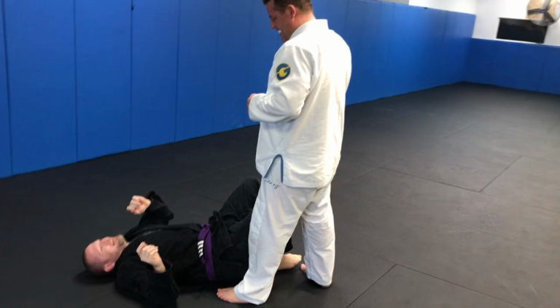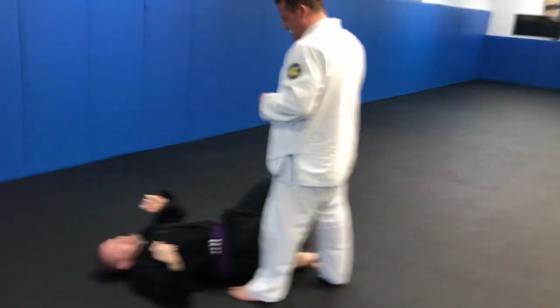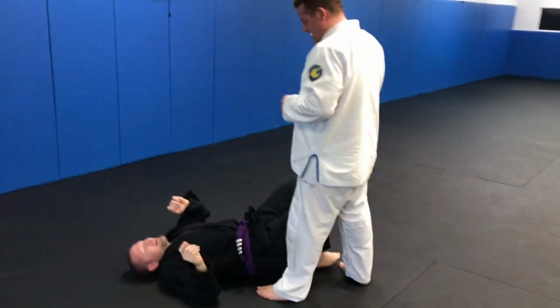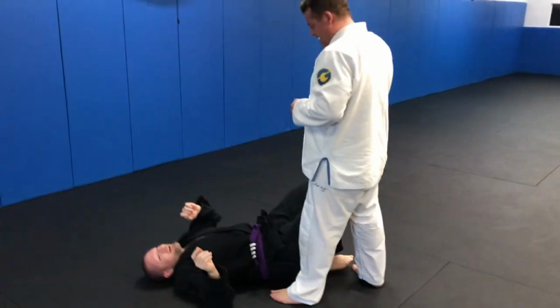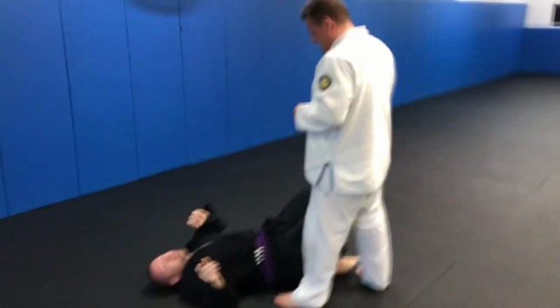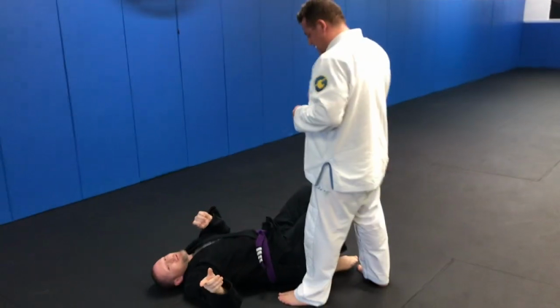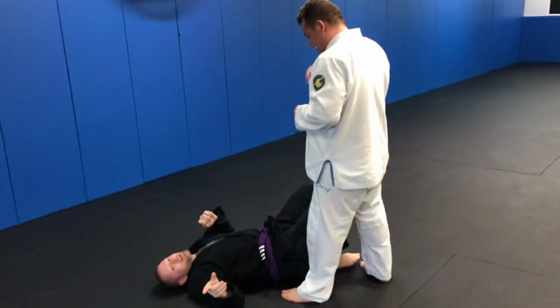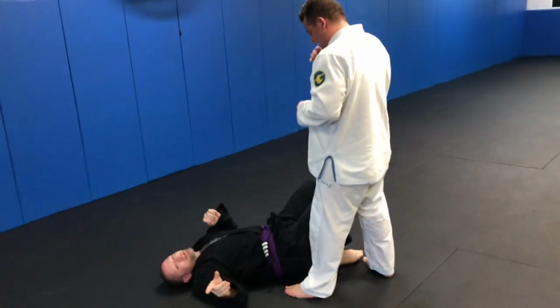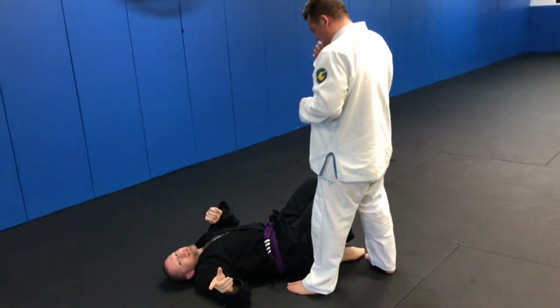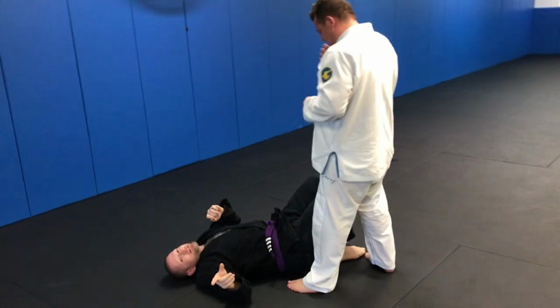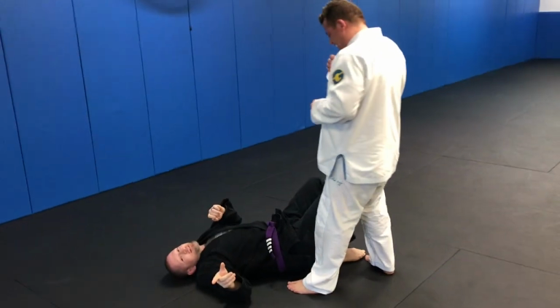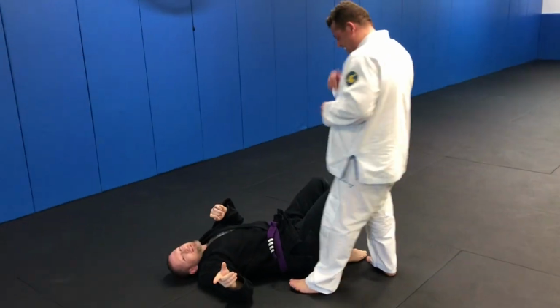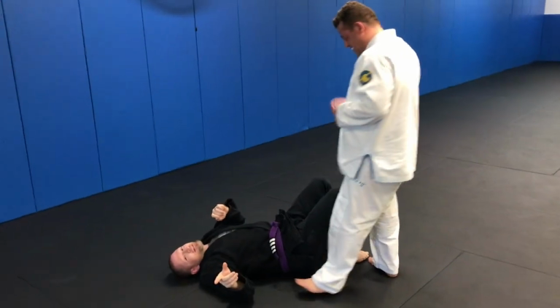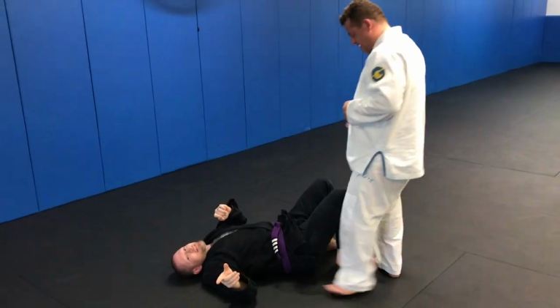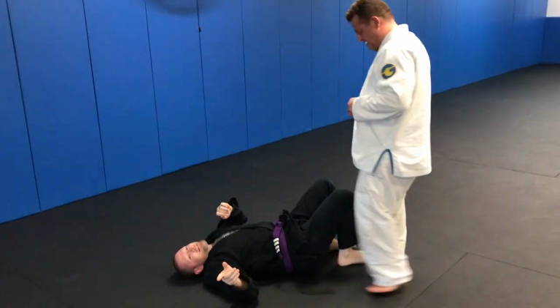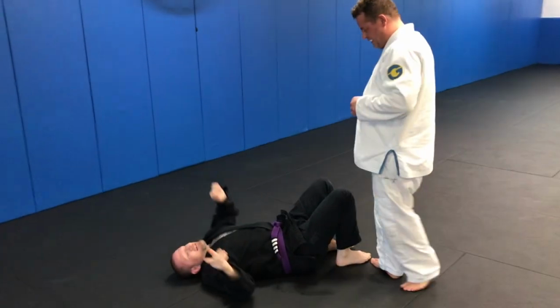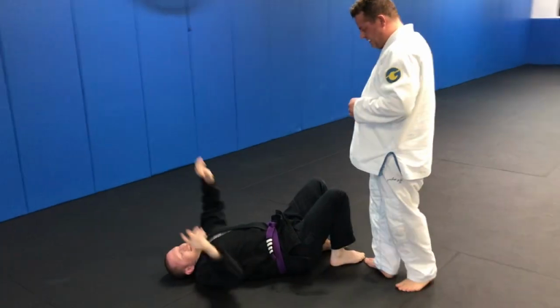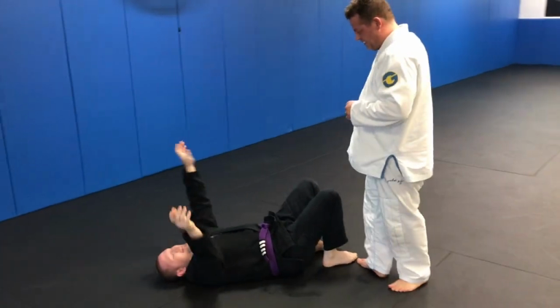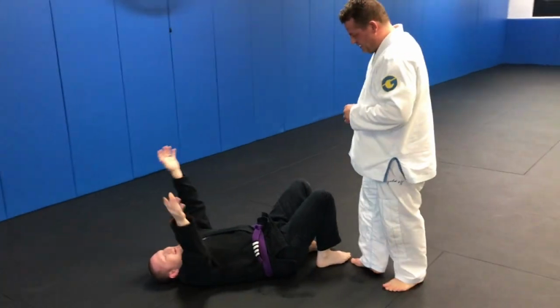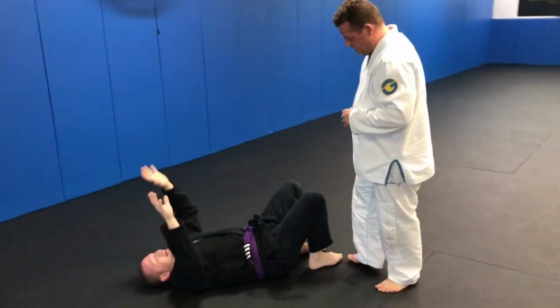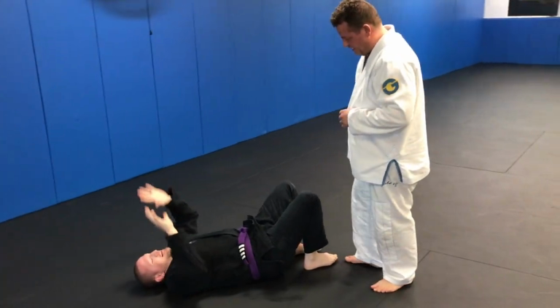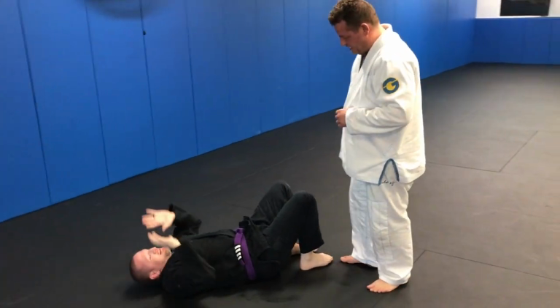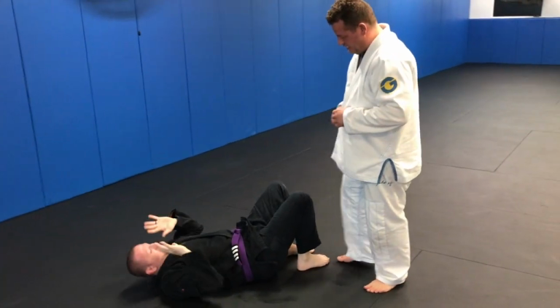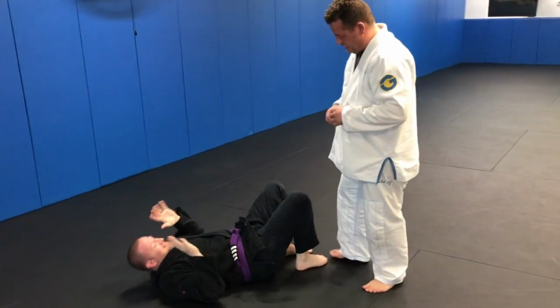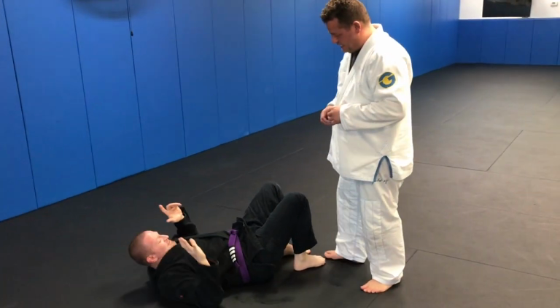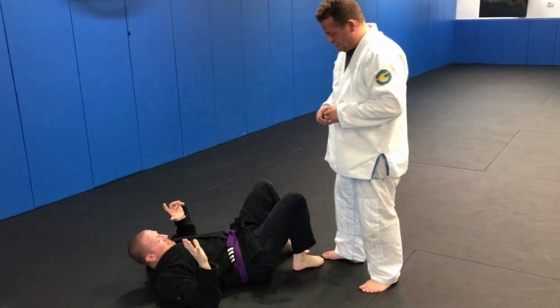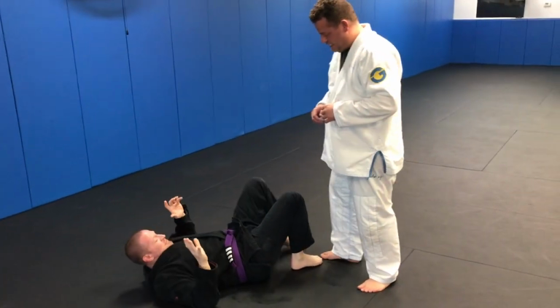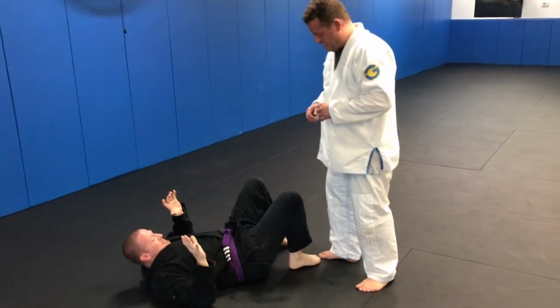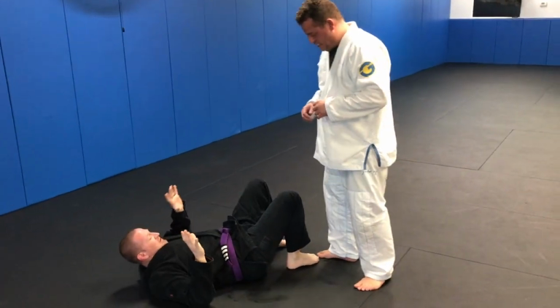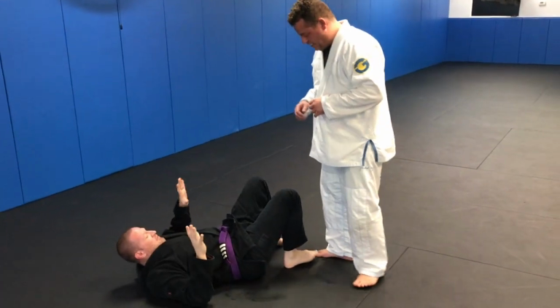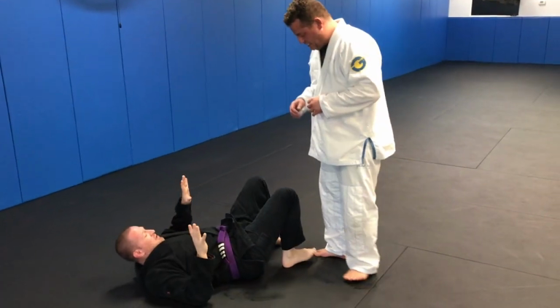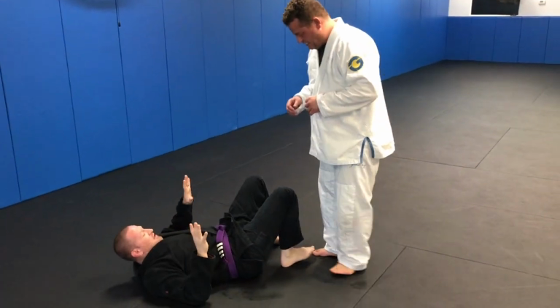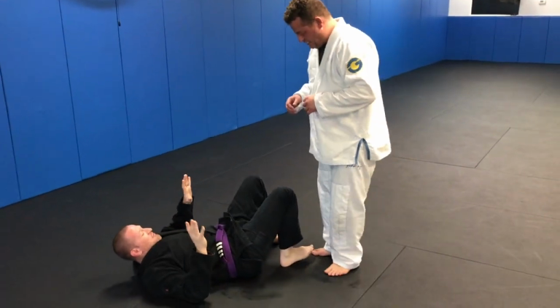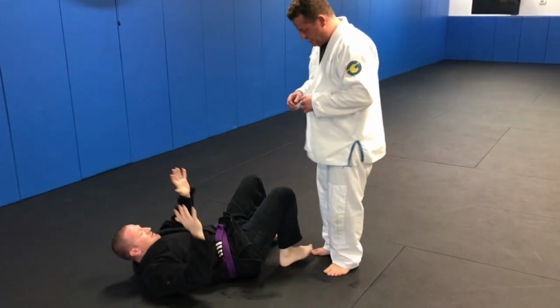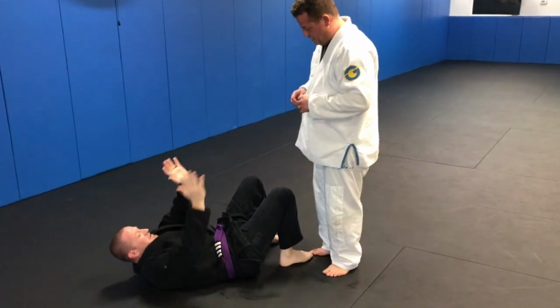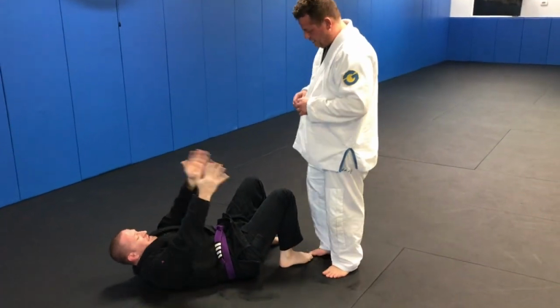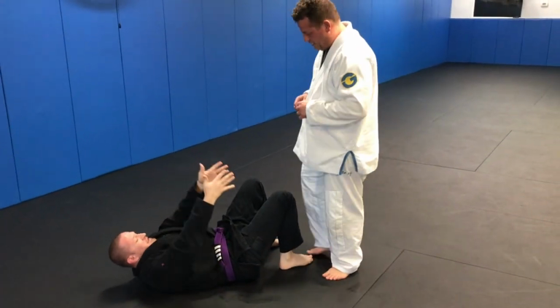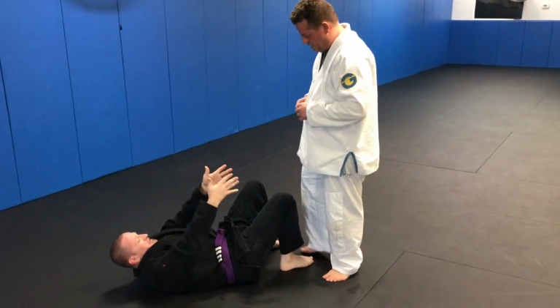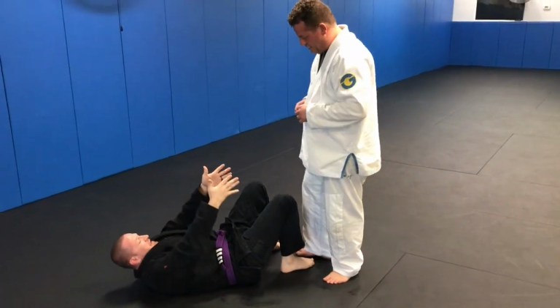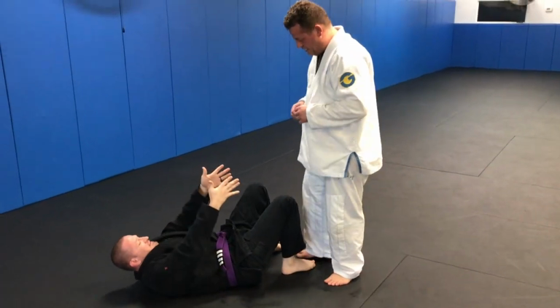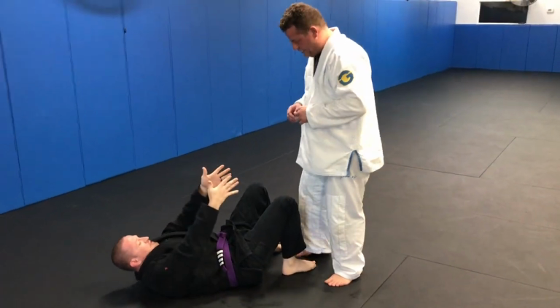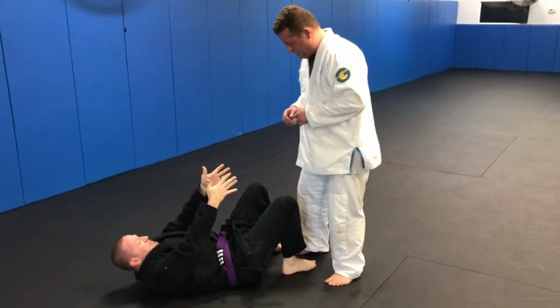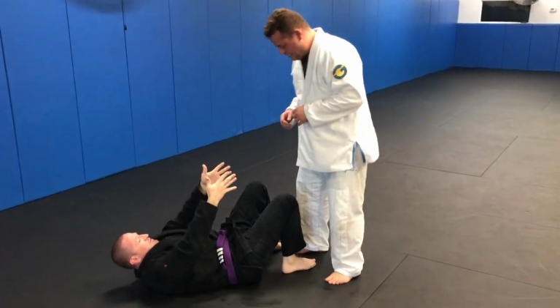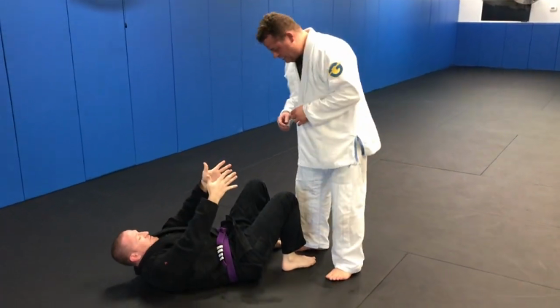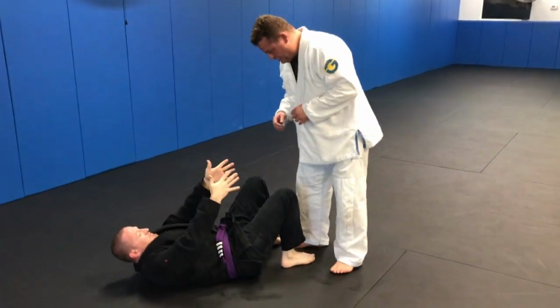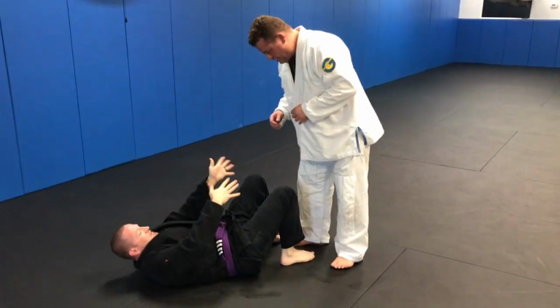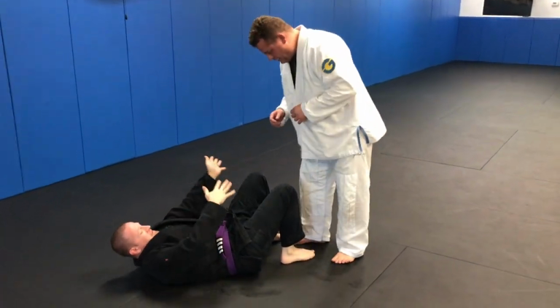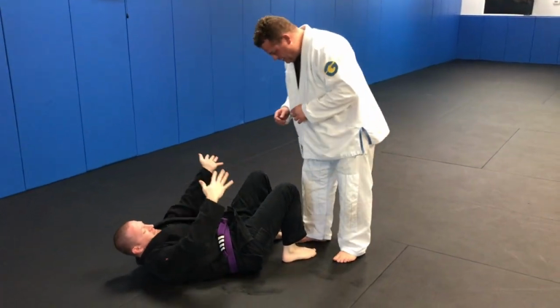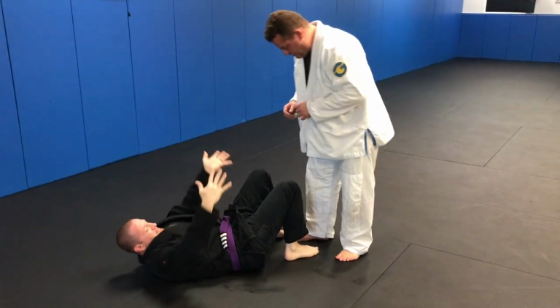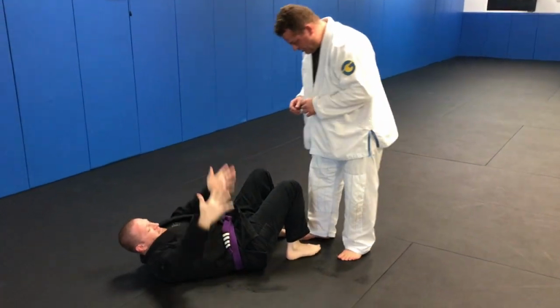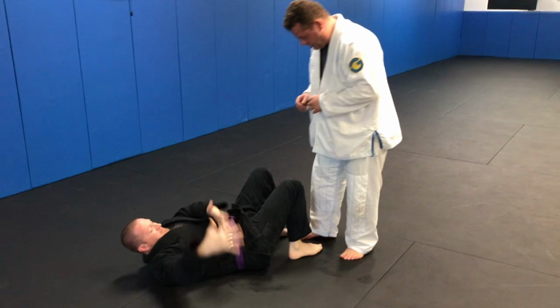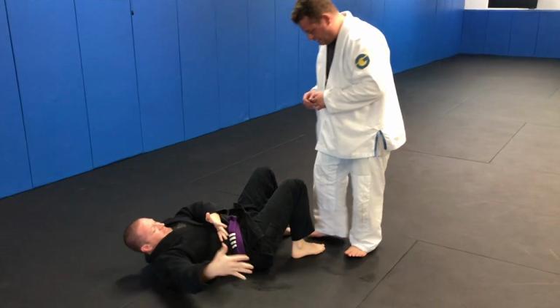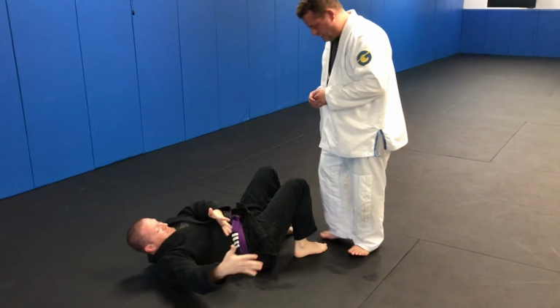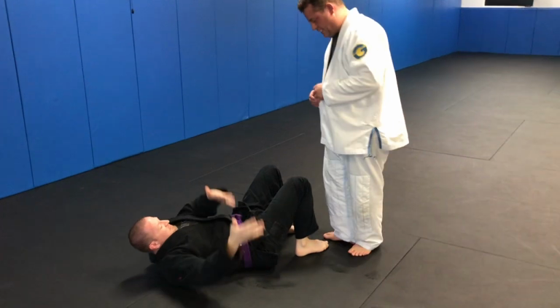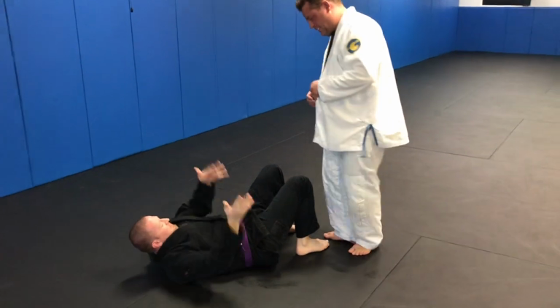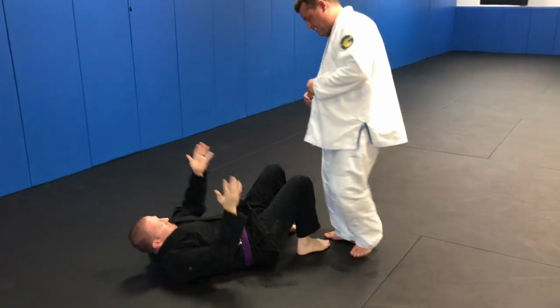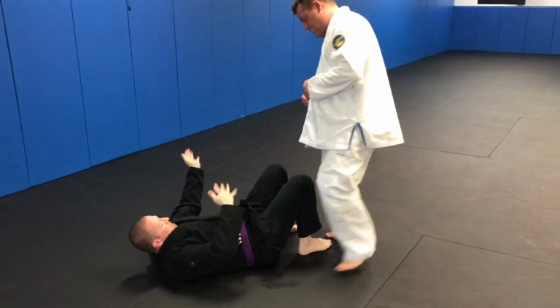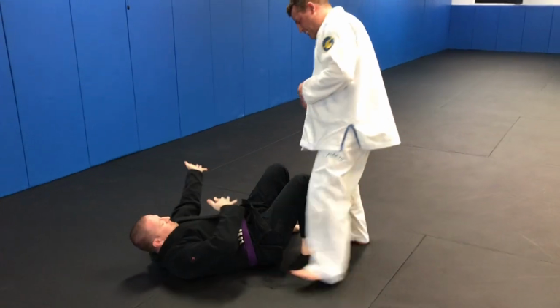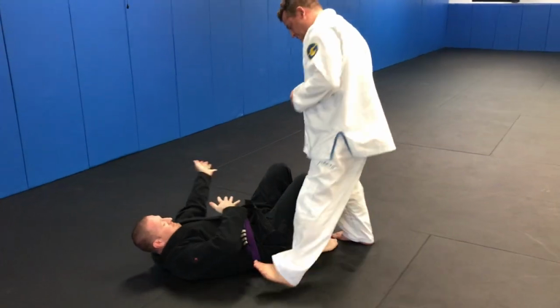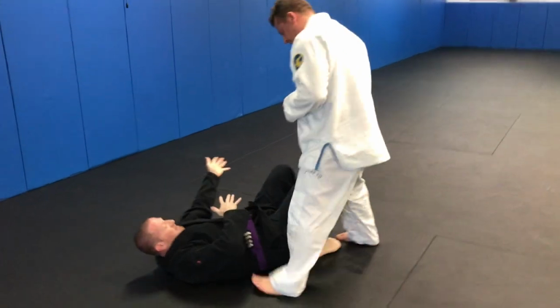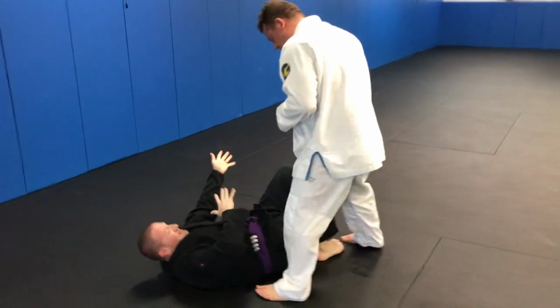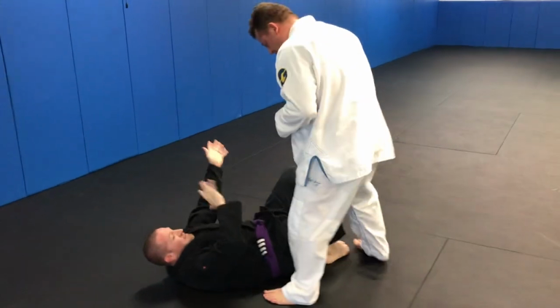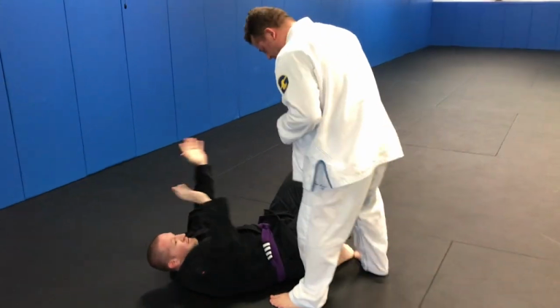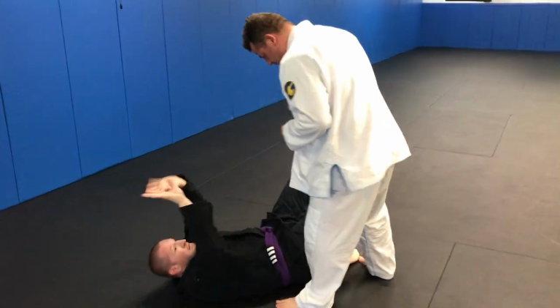All right, you ready? Yeah. All right, so we're going to start a recovery. The guy's going to be on his feet. He's going to step off to one side or the other.